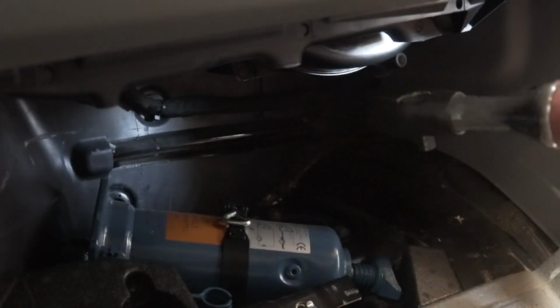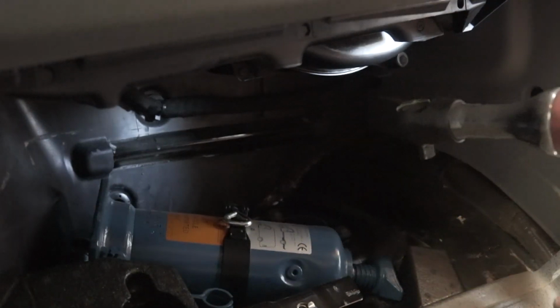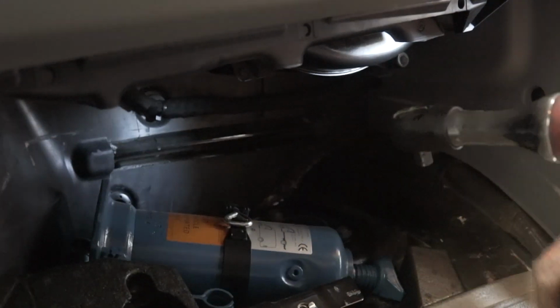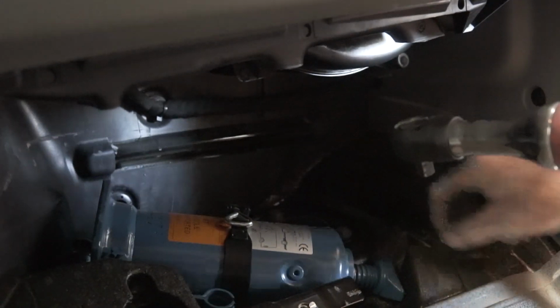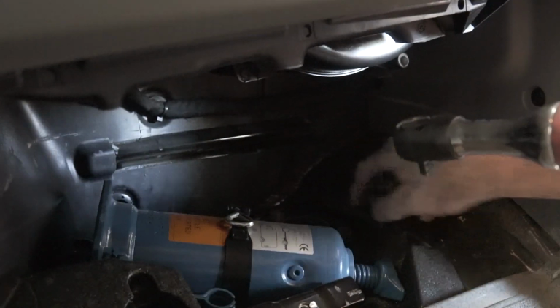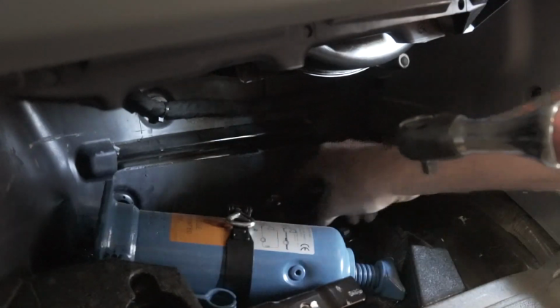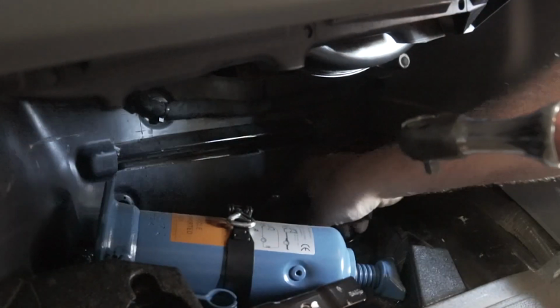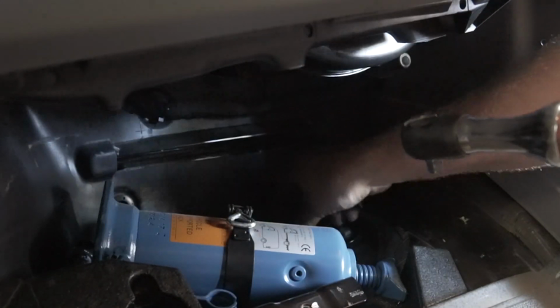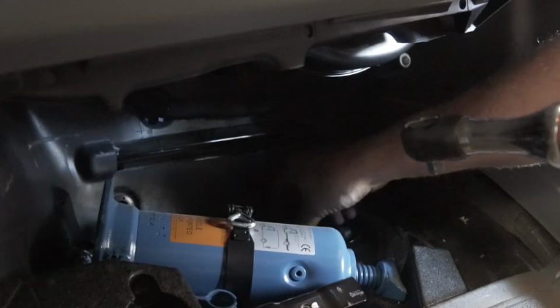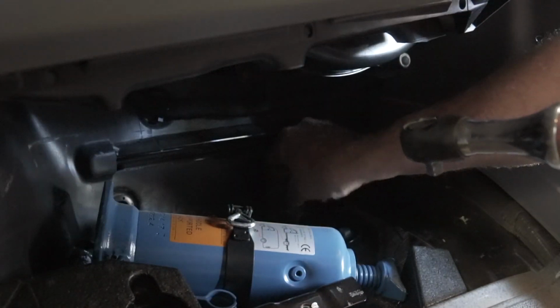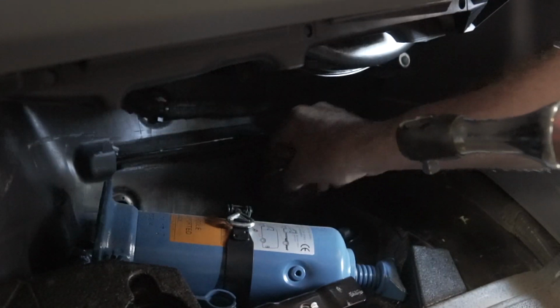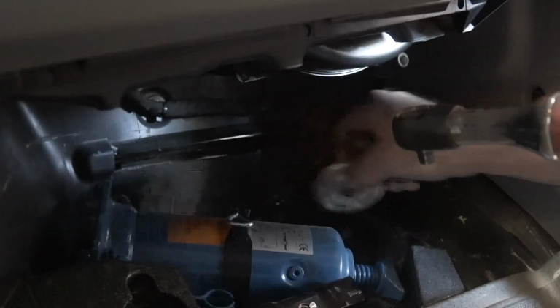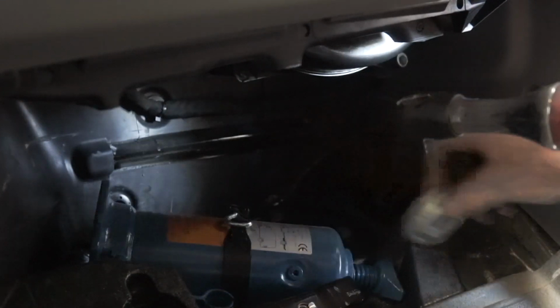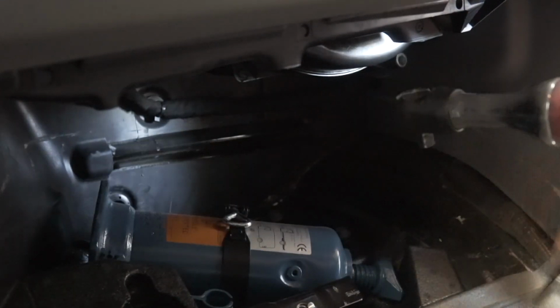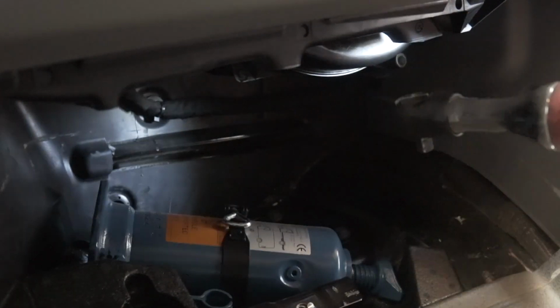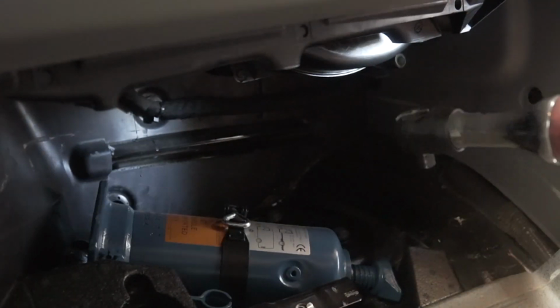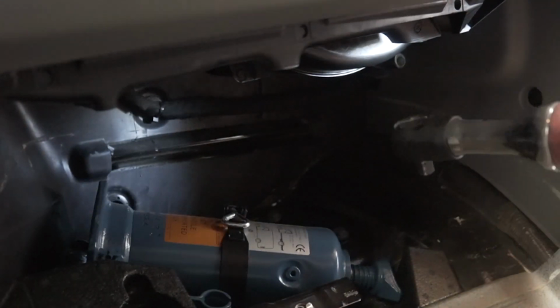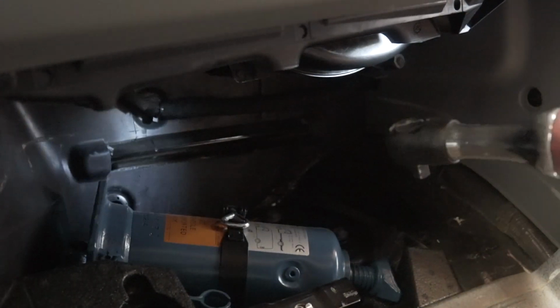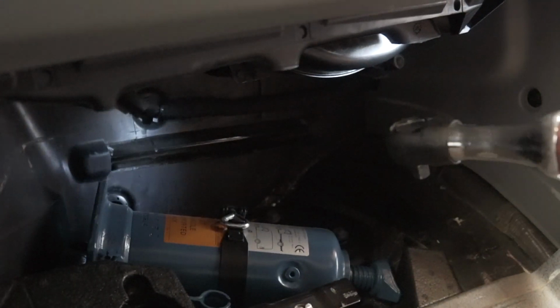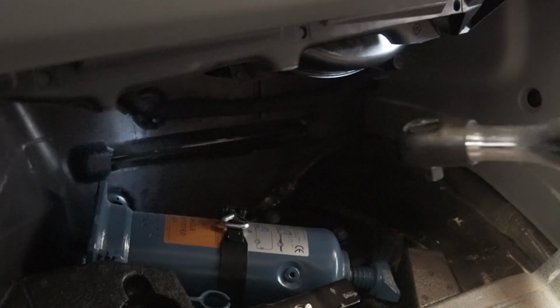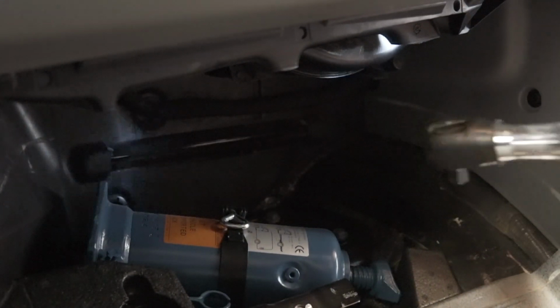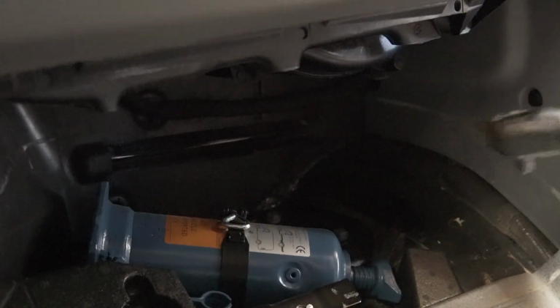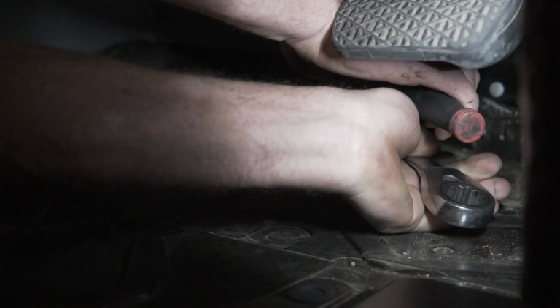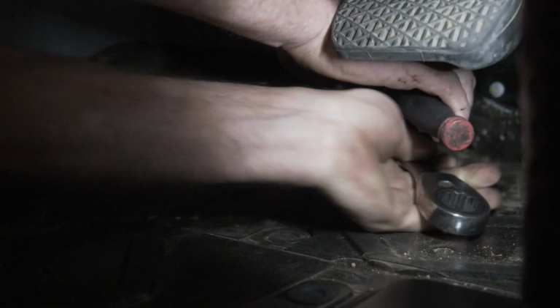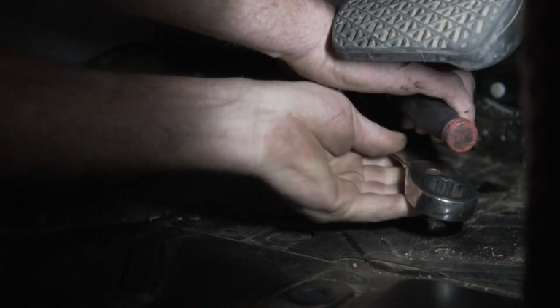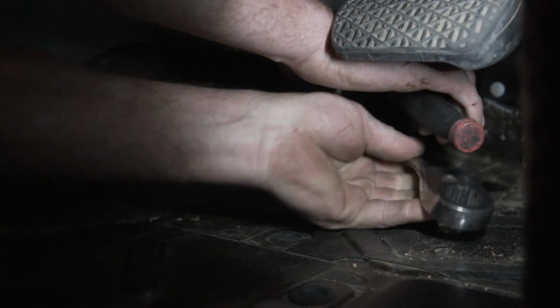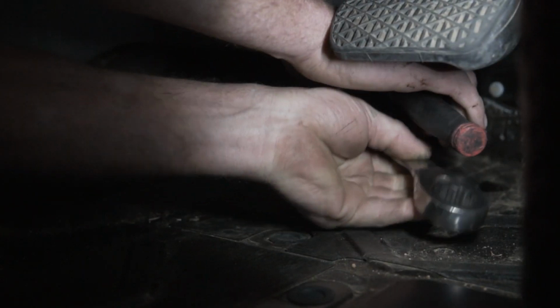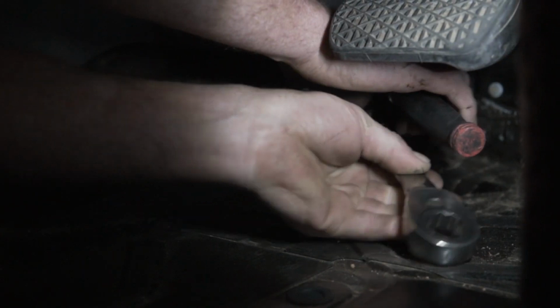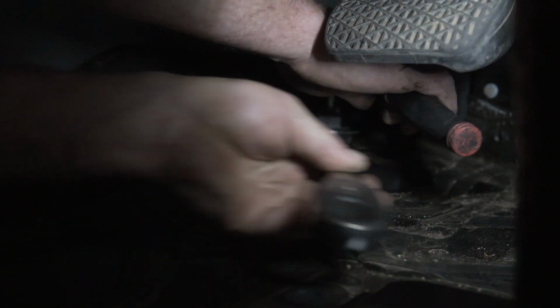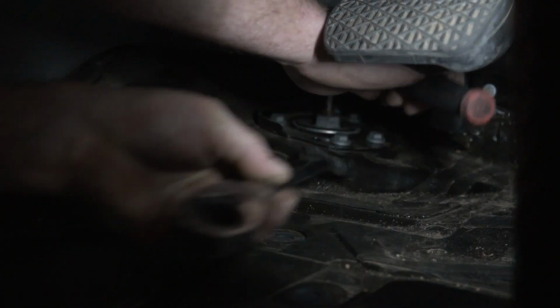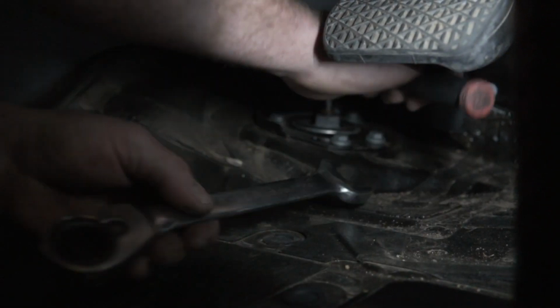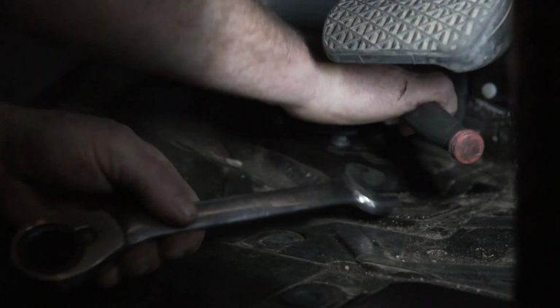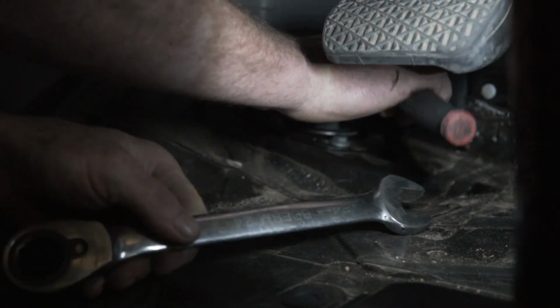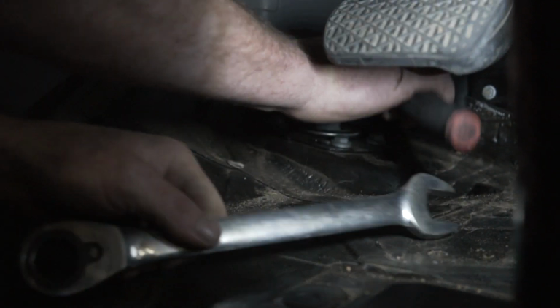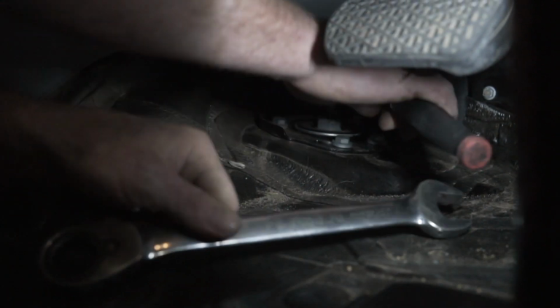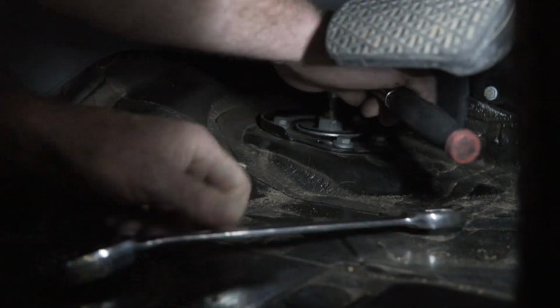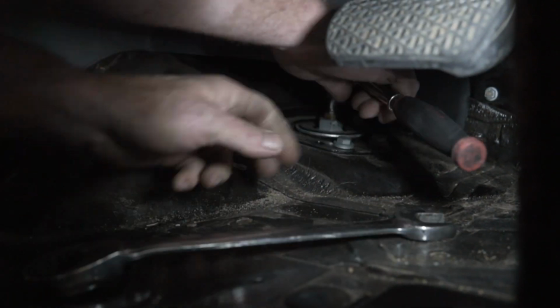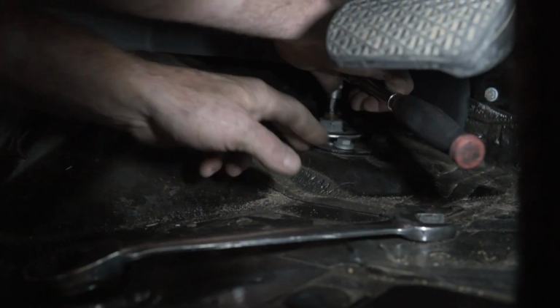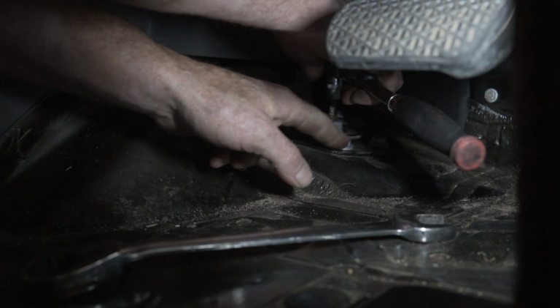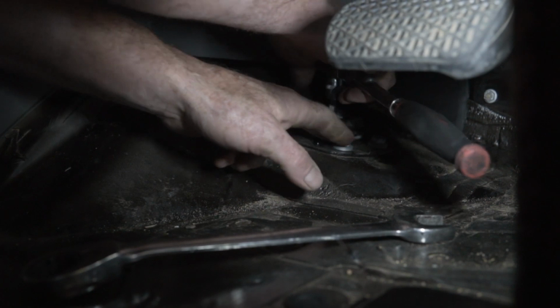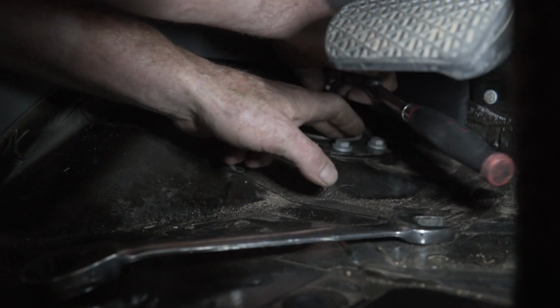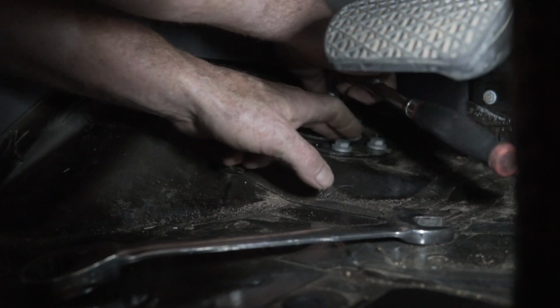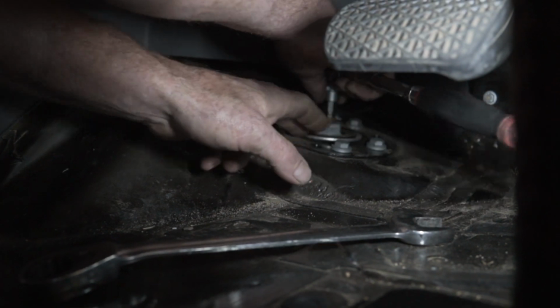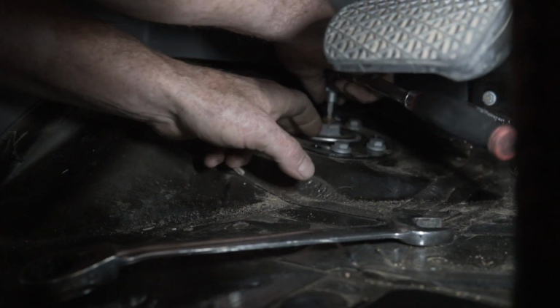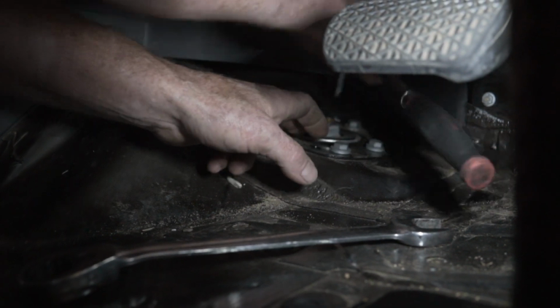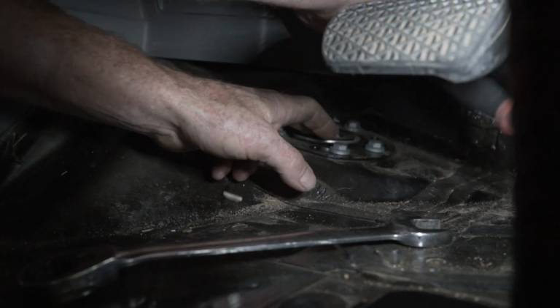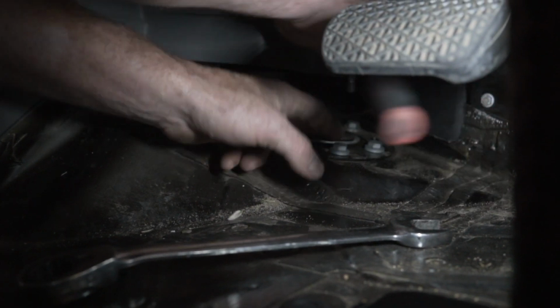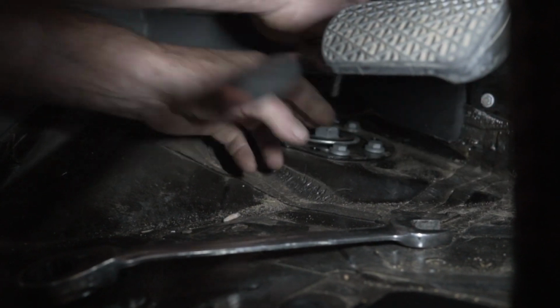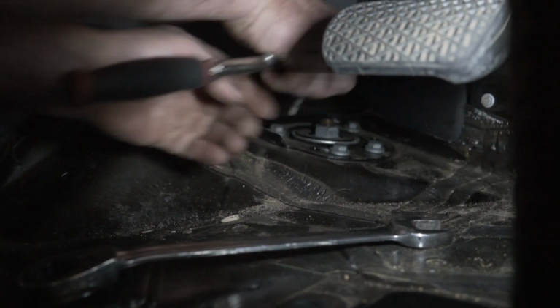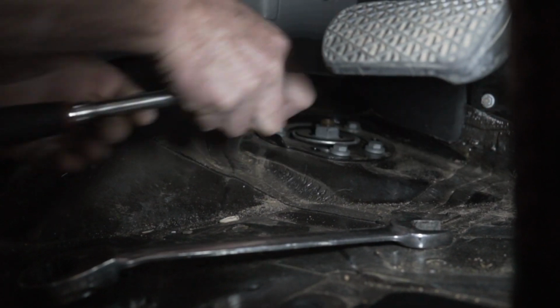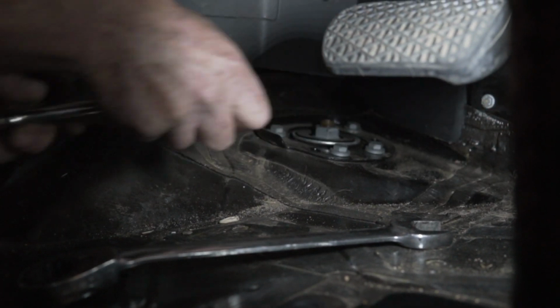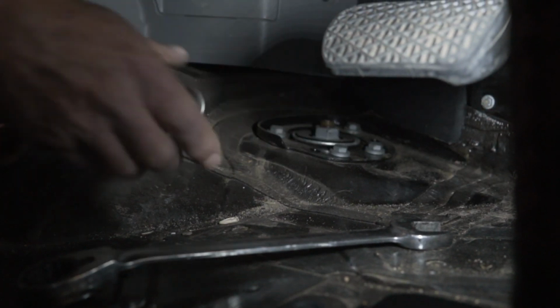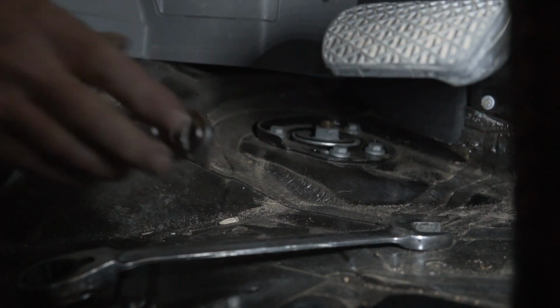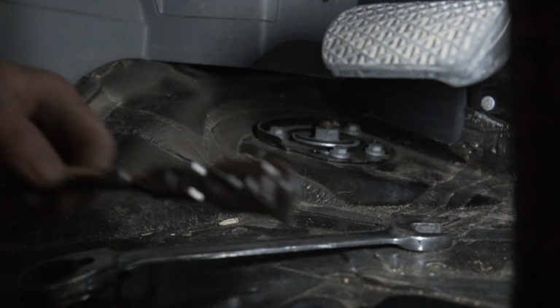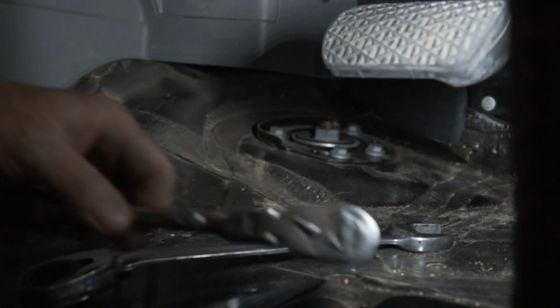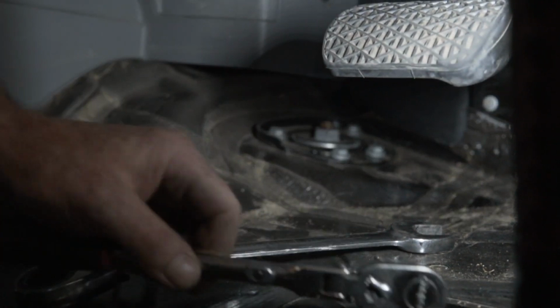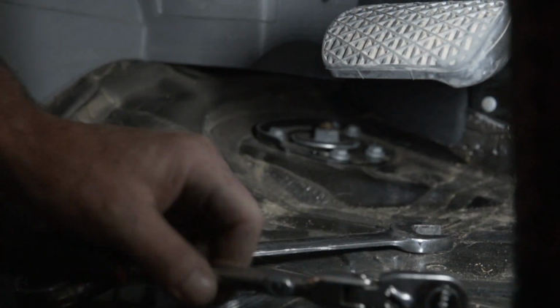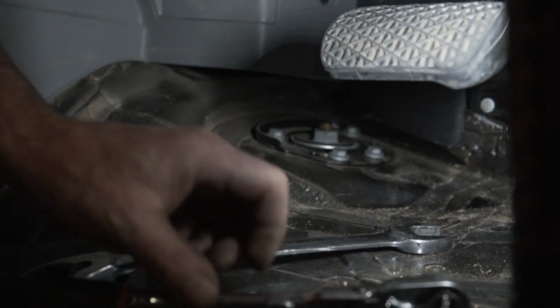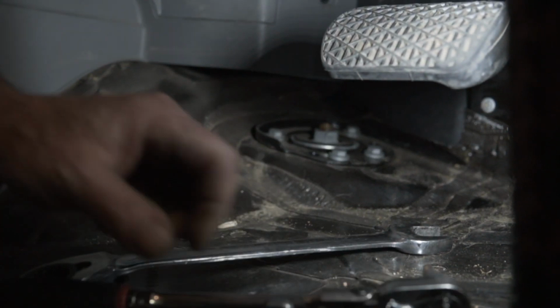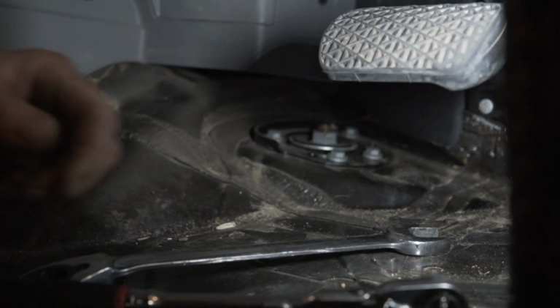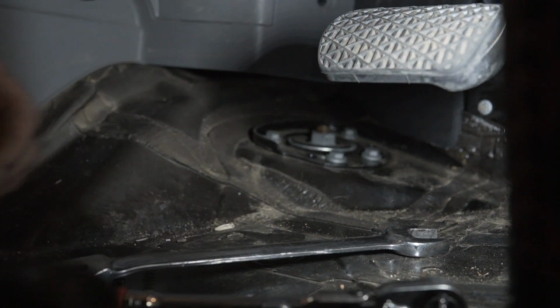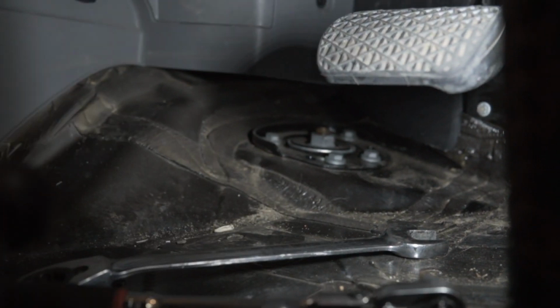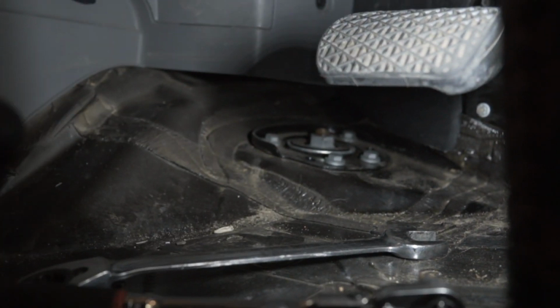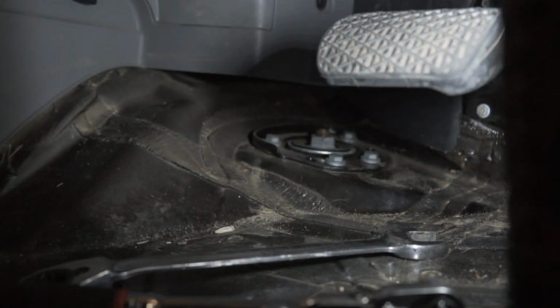Pulling that off the washer, I'll set it aside. This plates the upper strut bushing — that does not have to be removed.